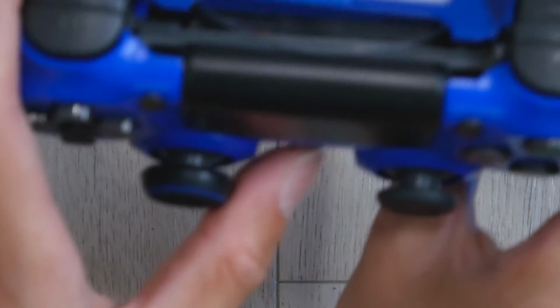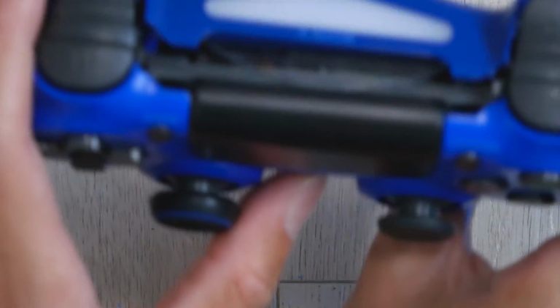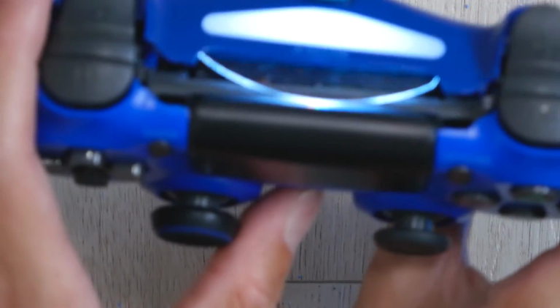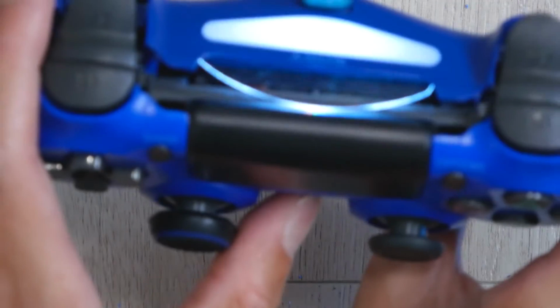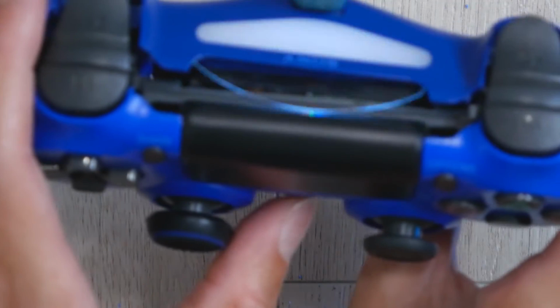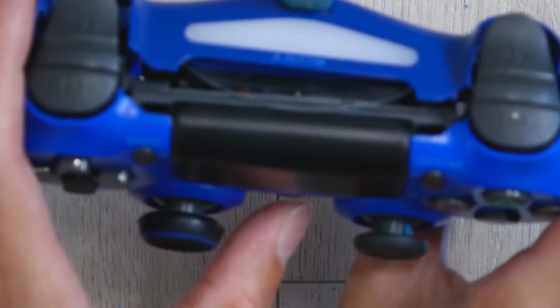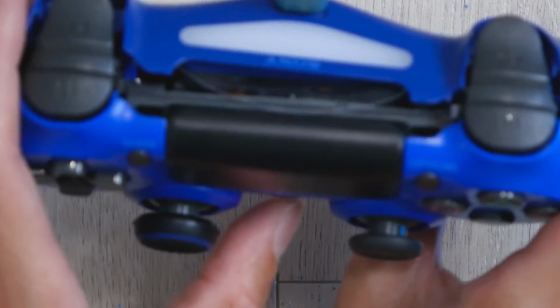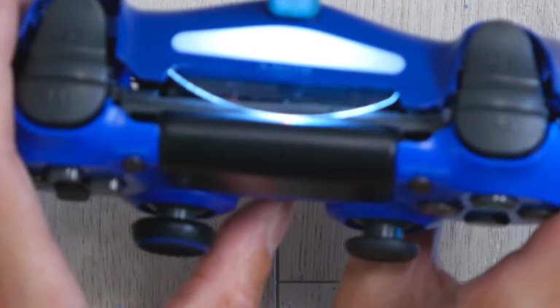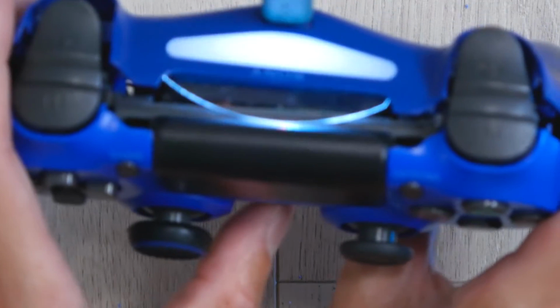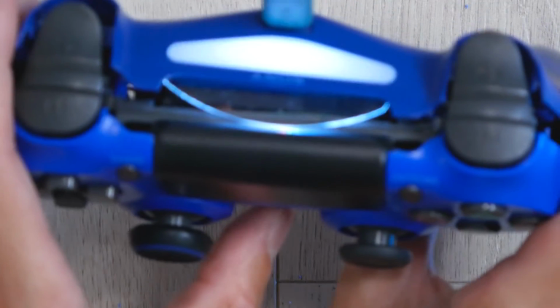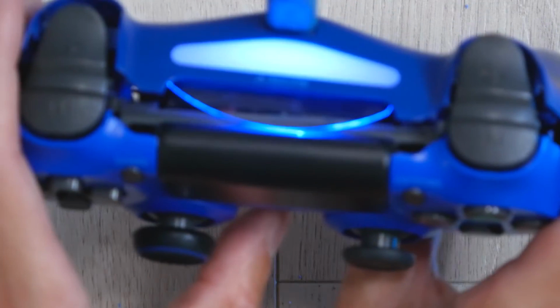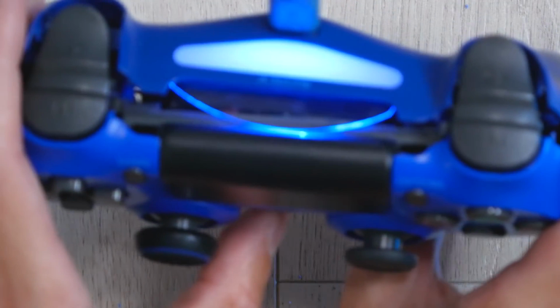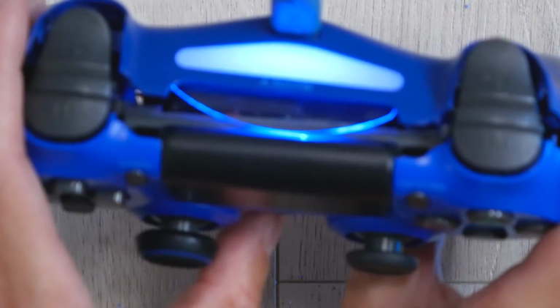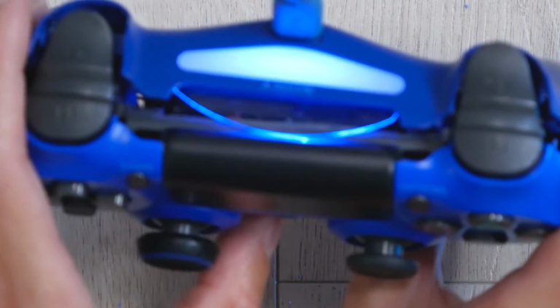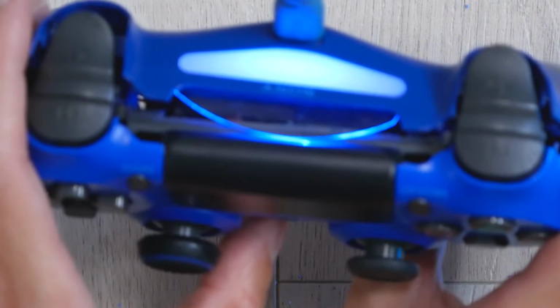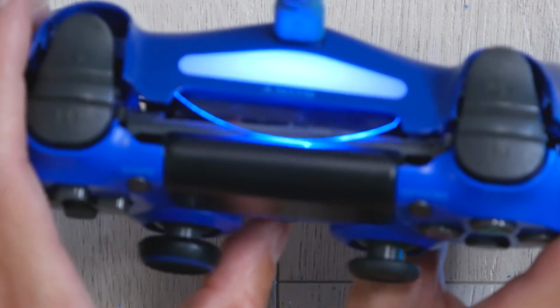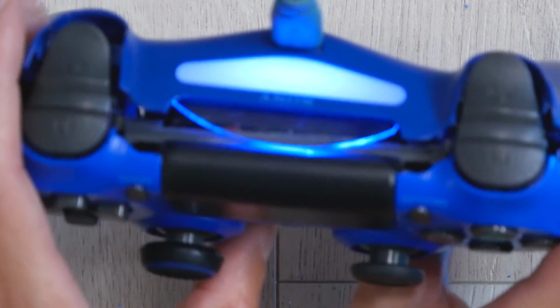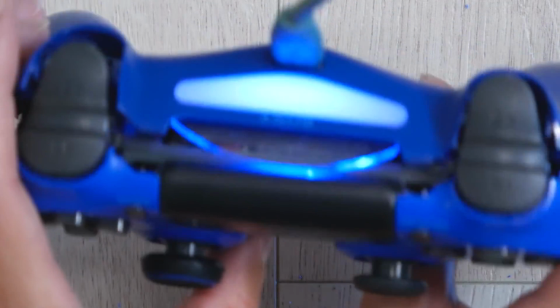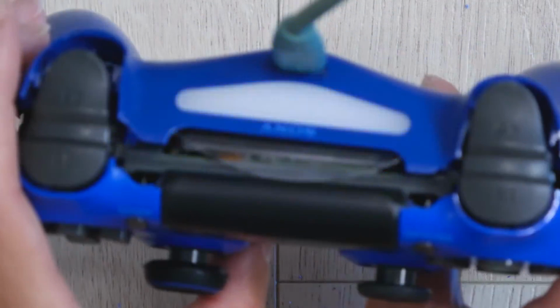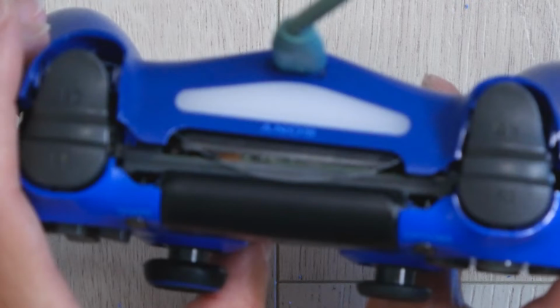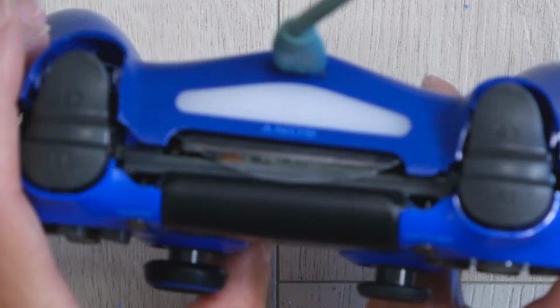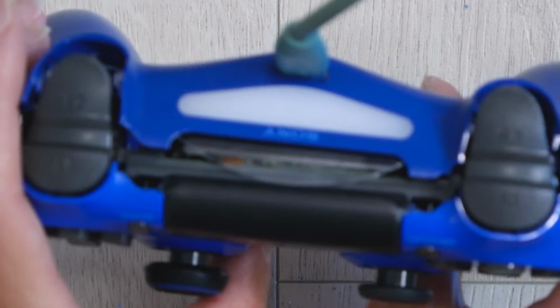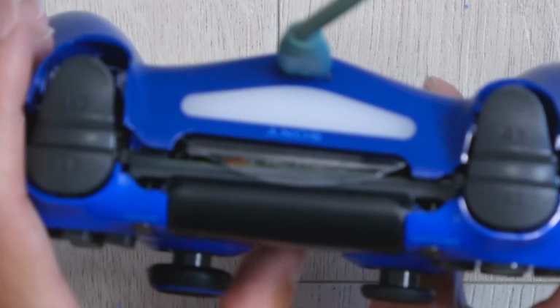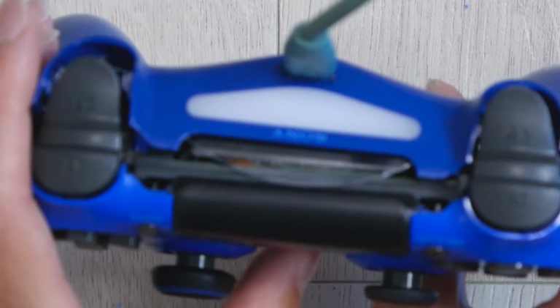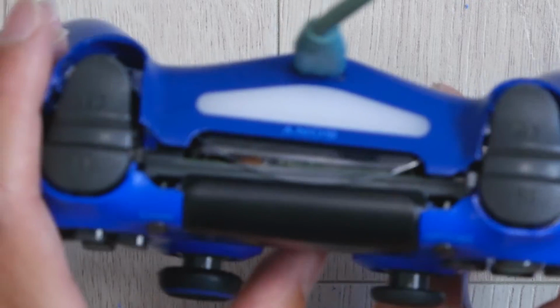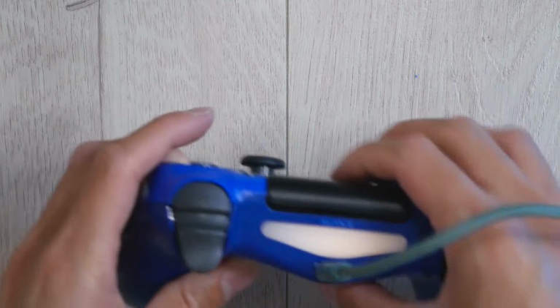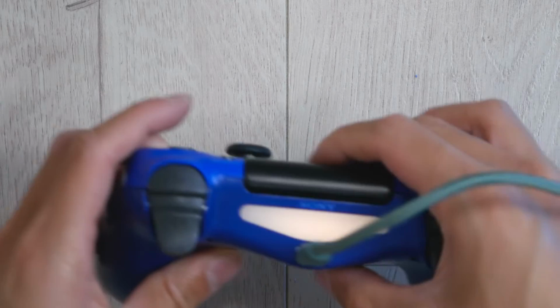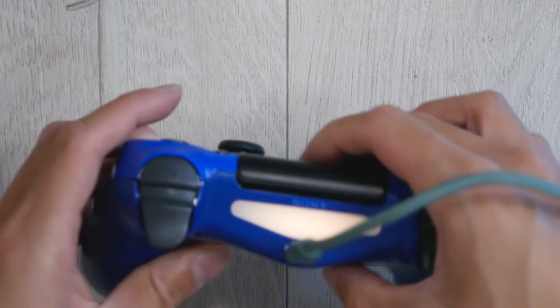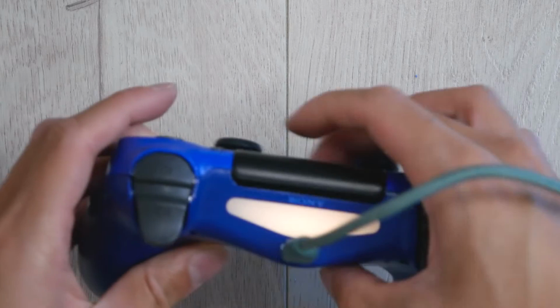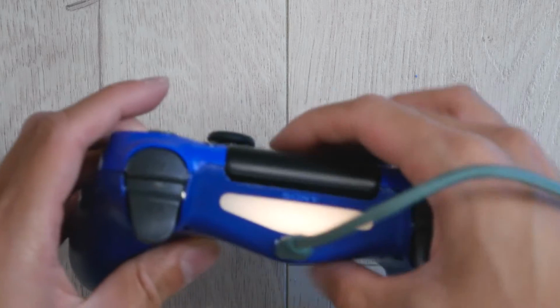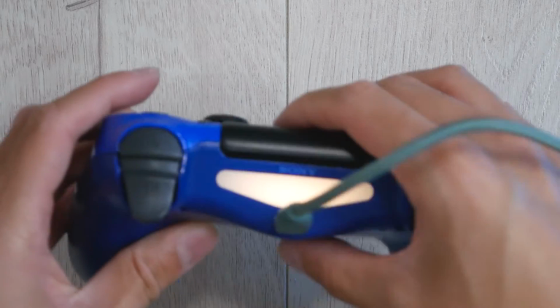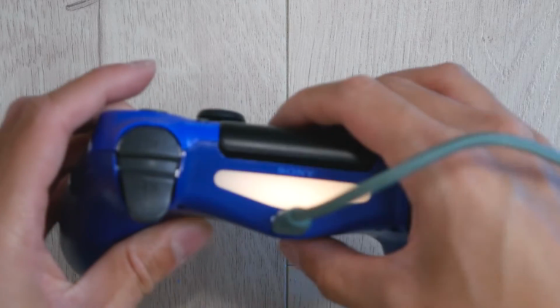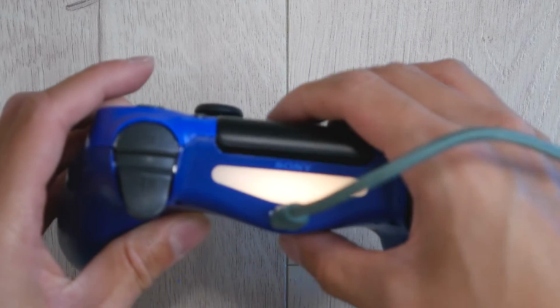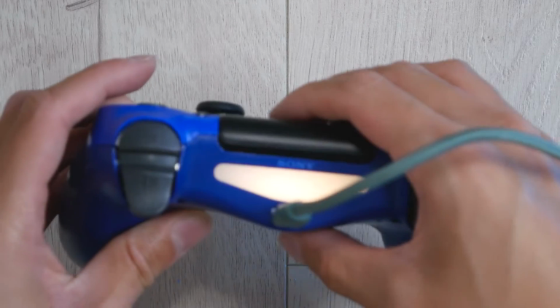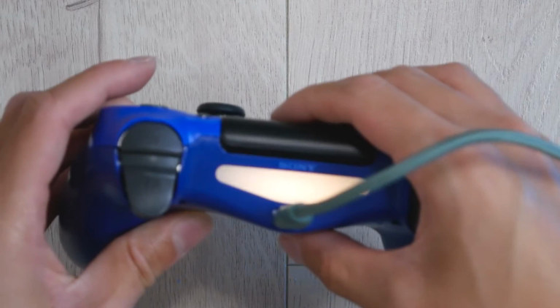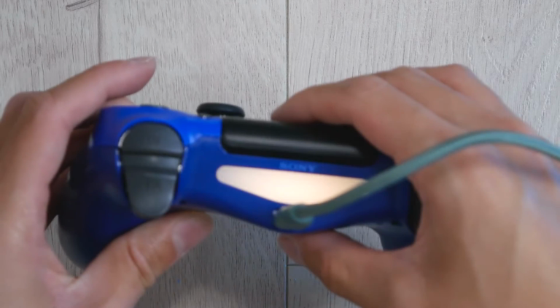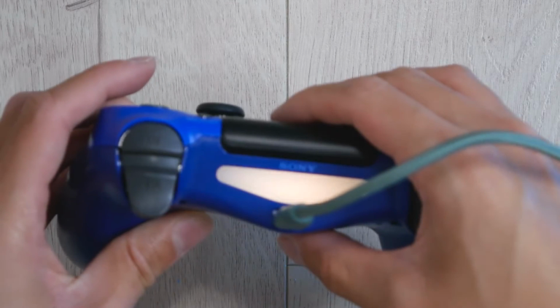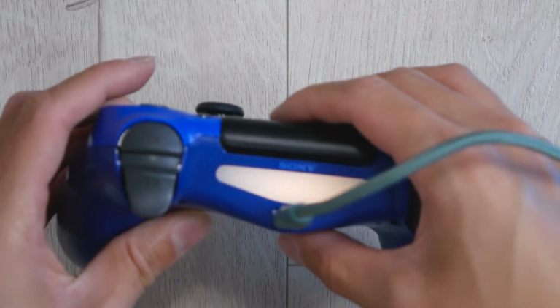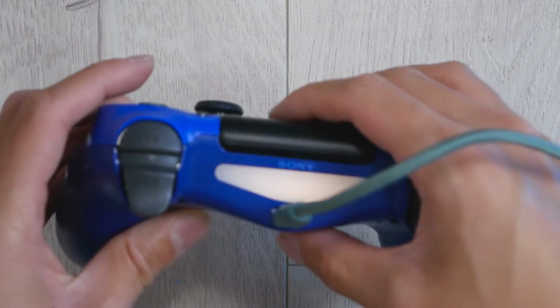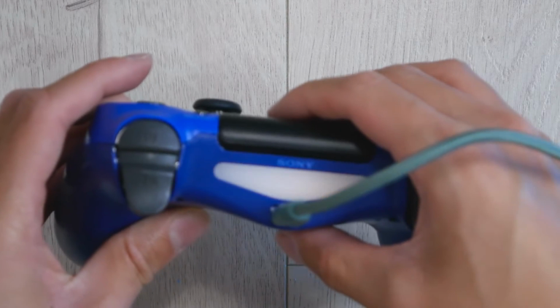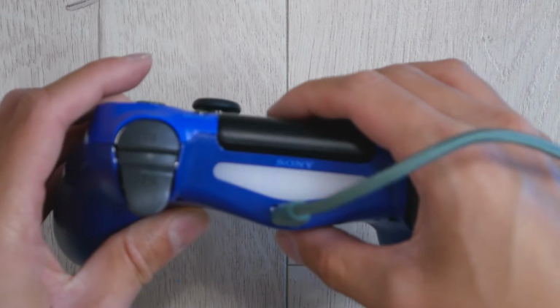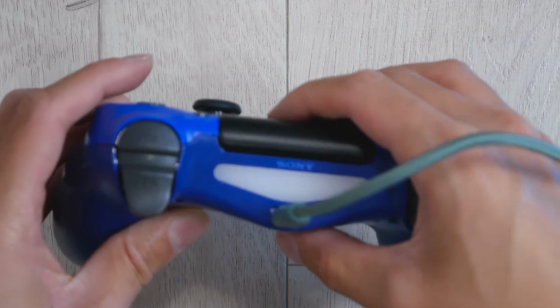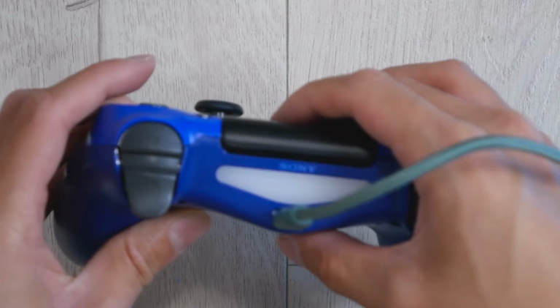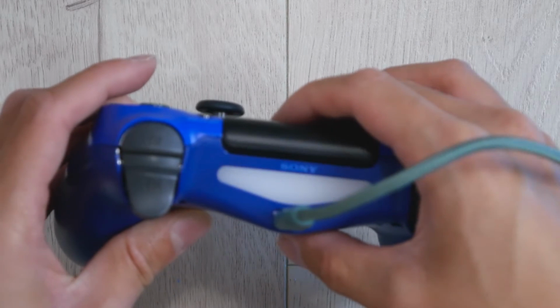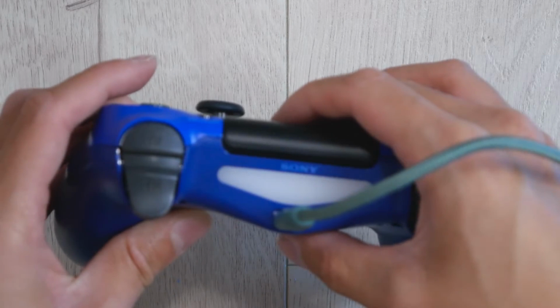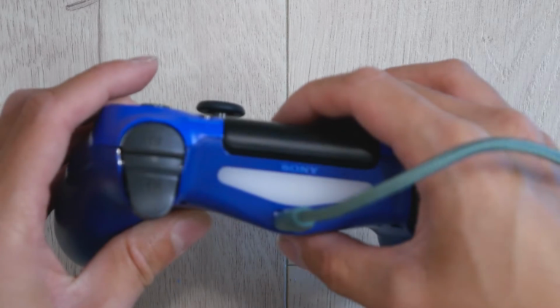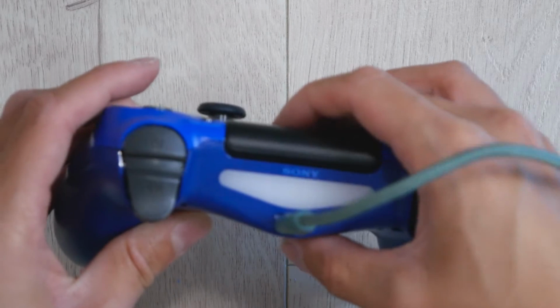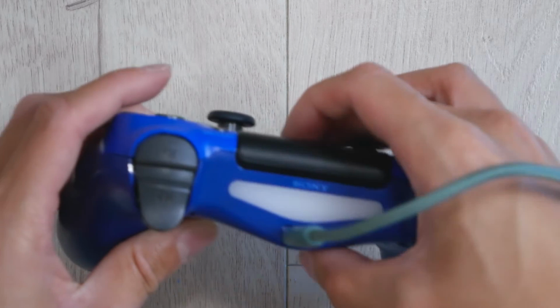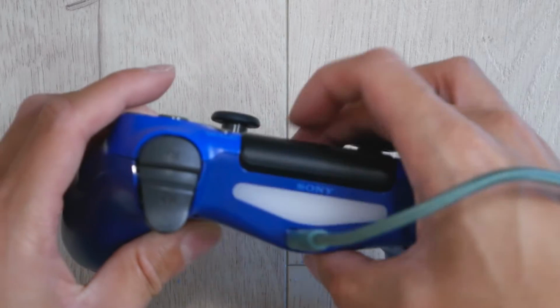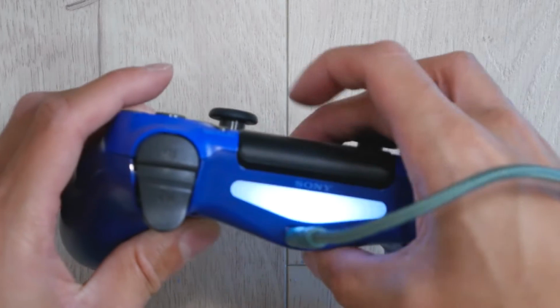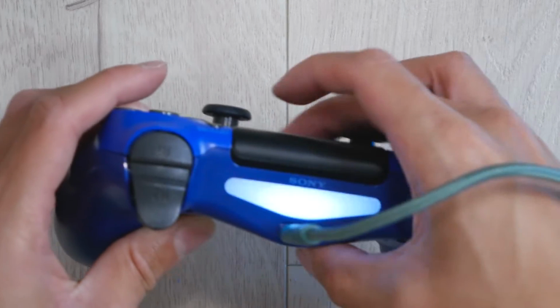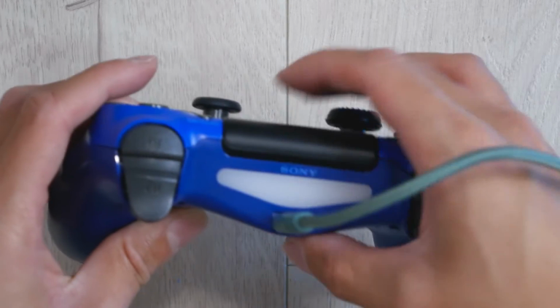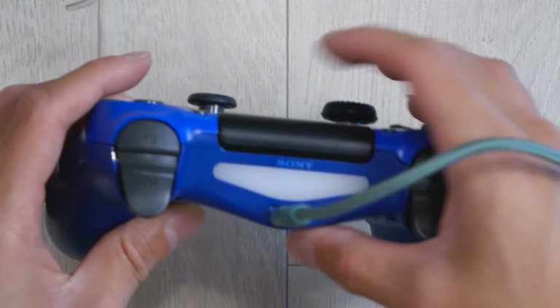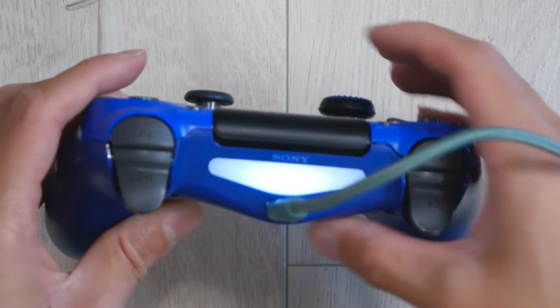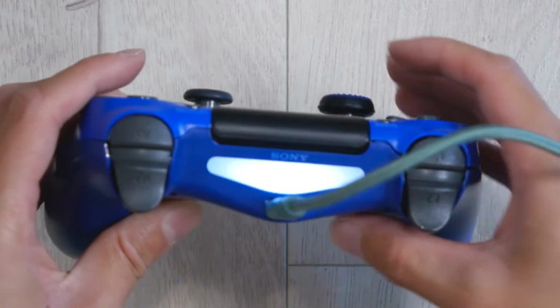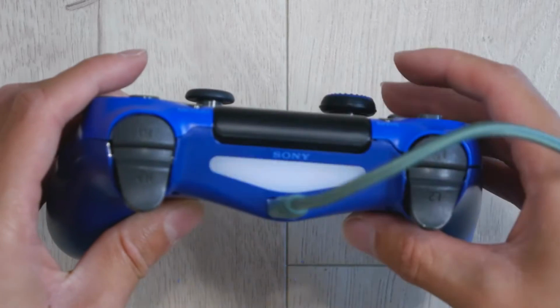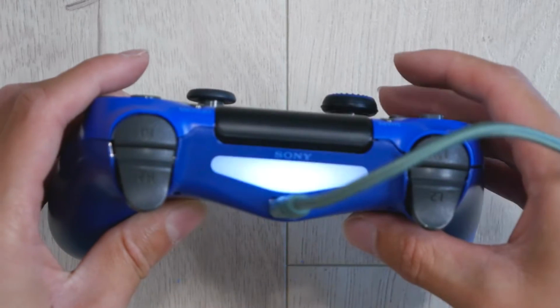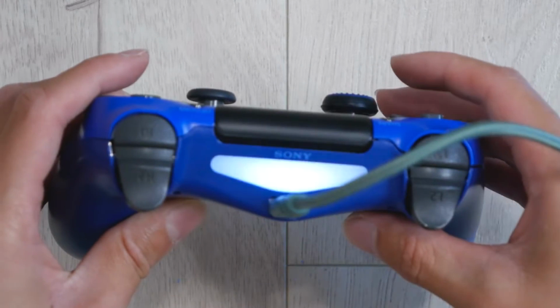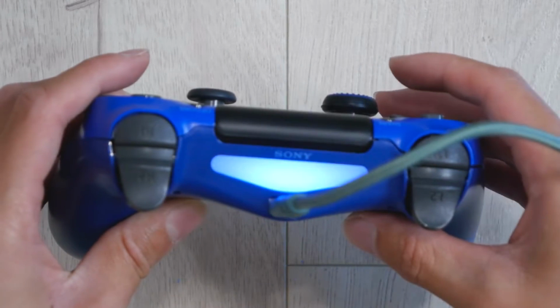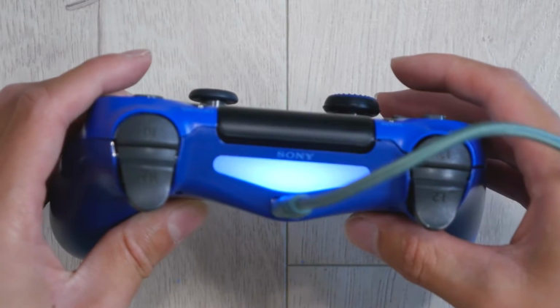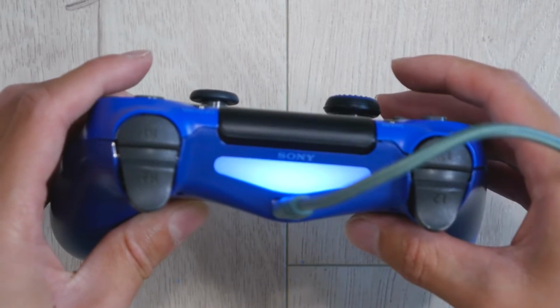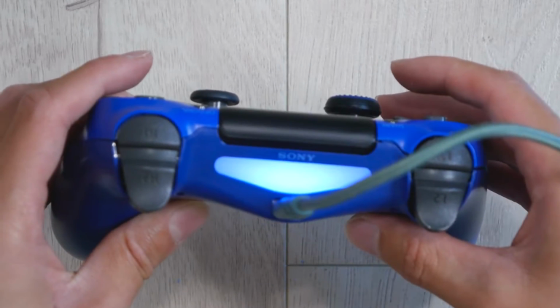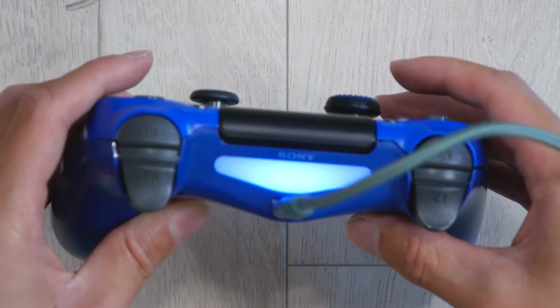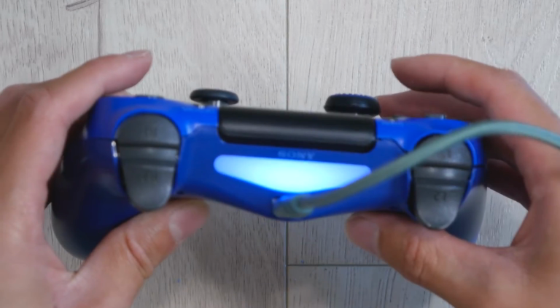You want to make sure it's working by plugging it in and connecting it to the console. And everything seems to be working perfectly, so that's great.